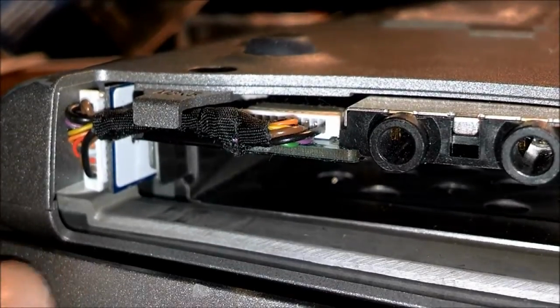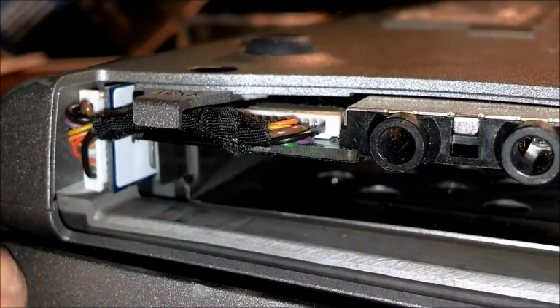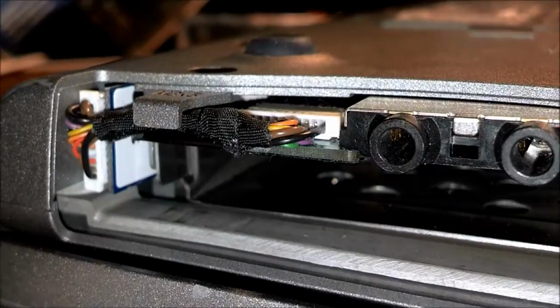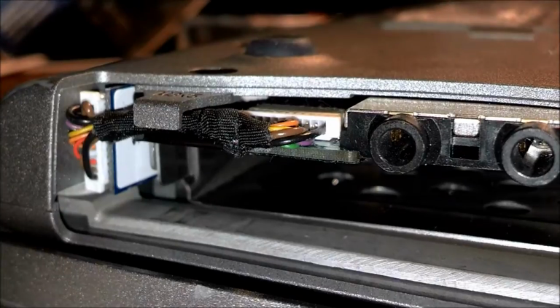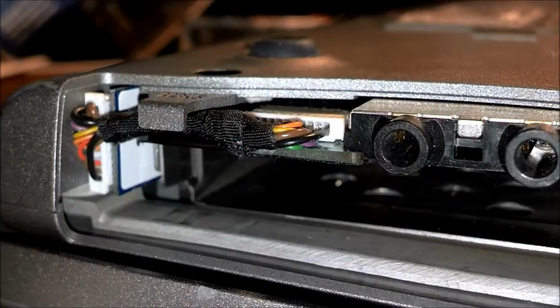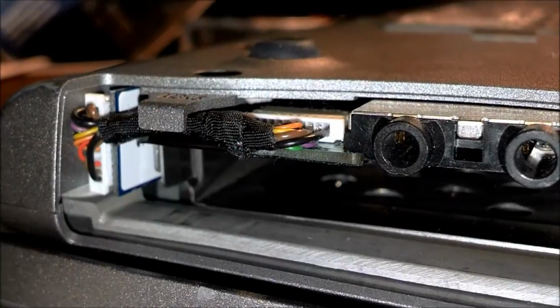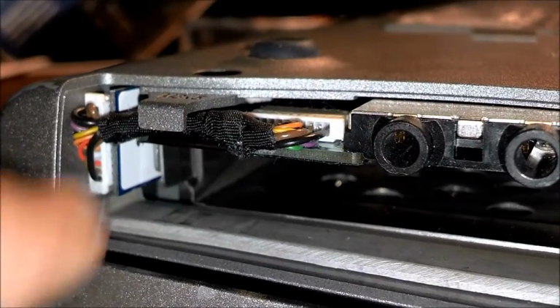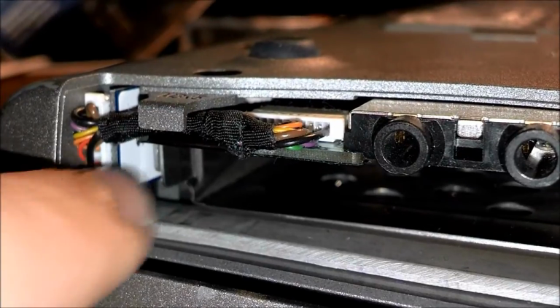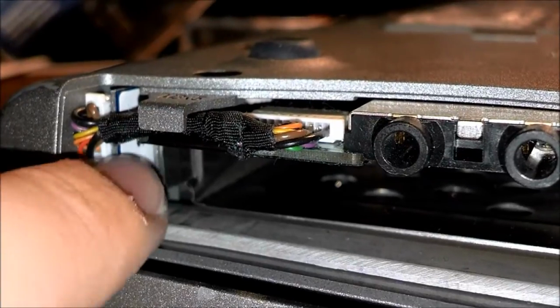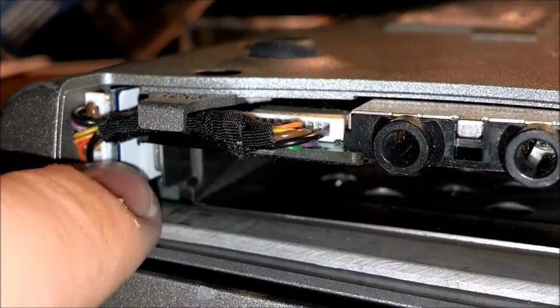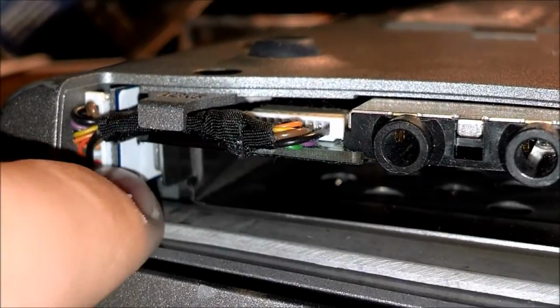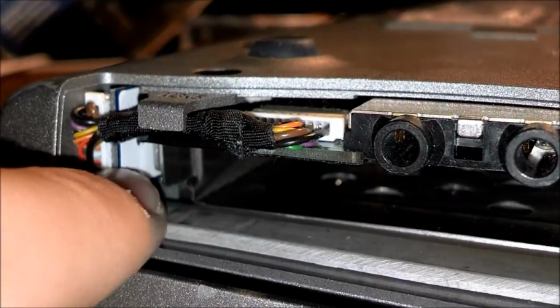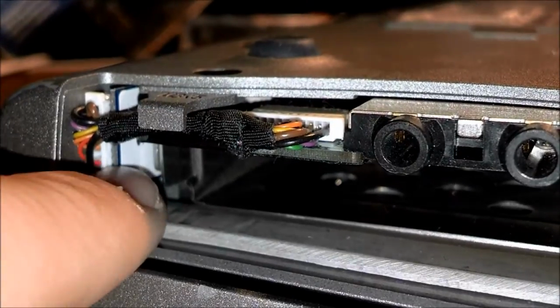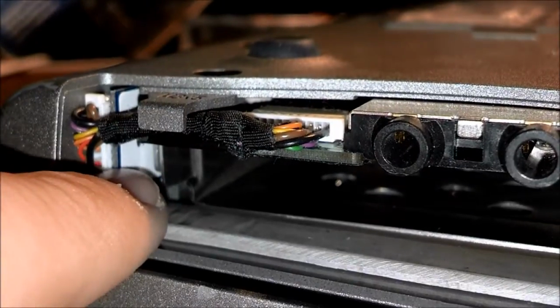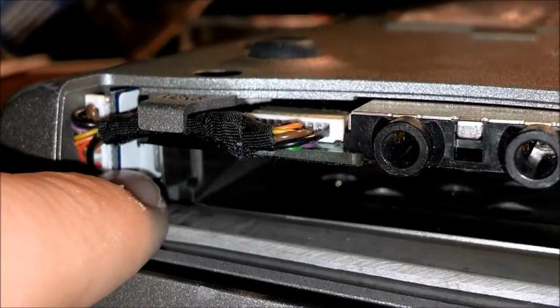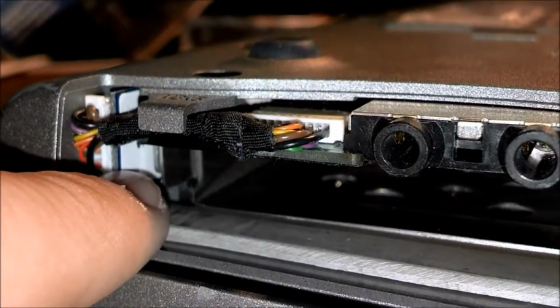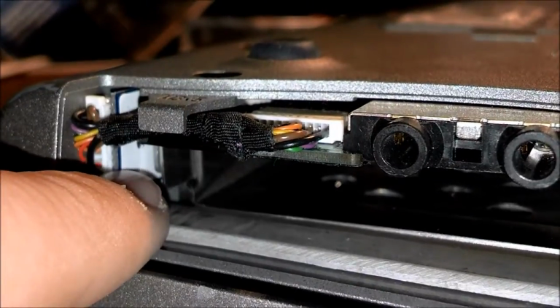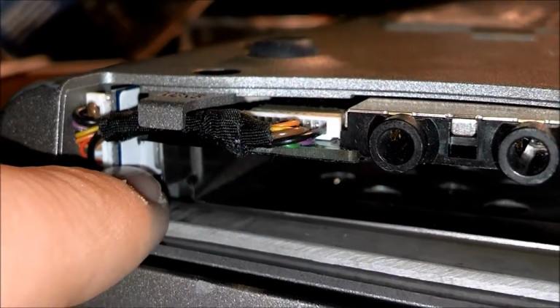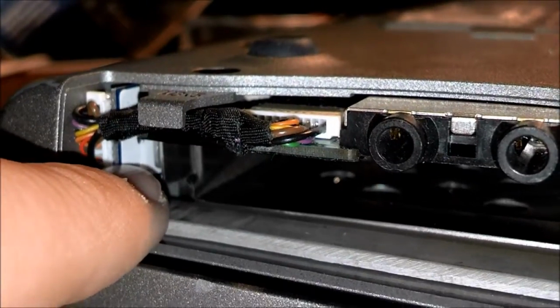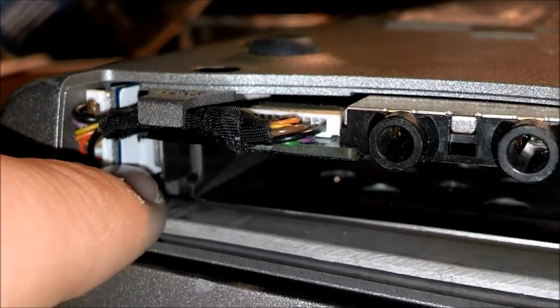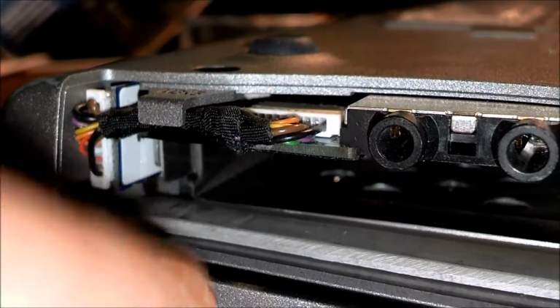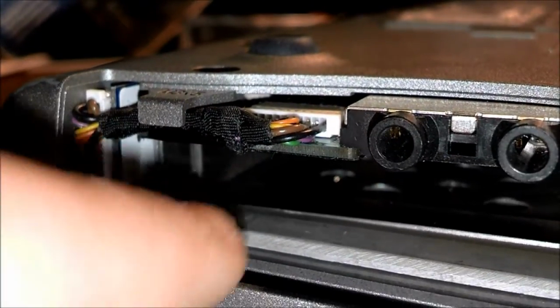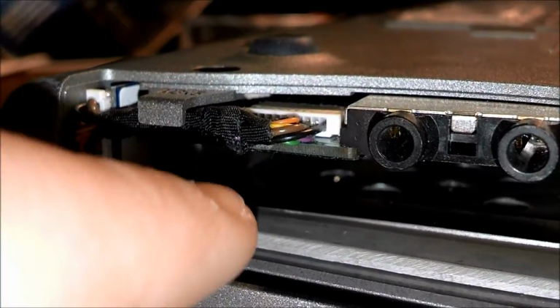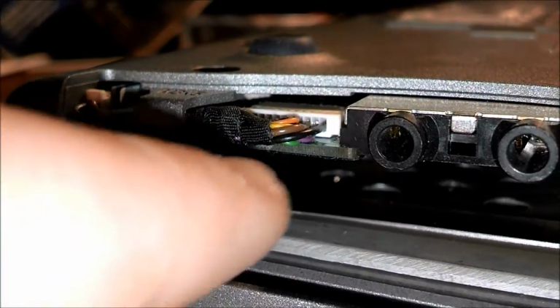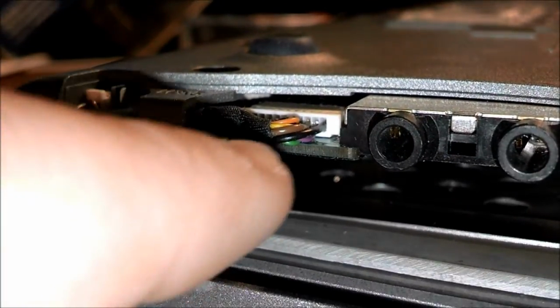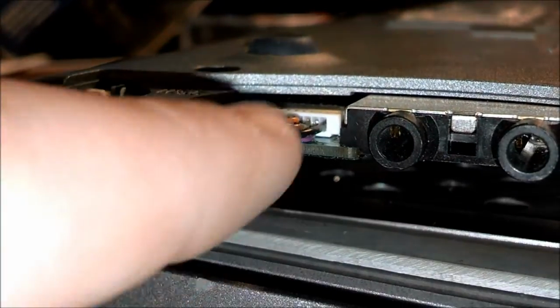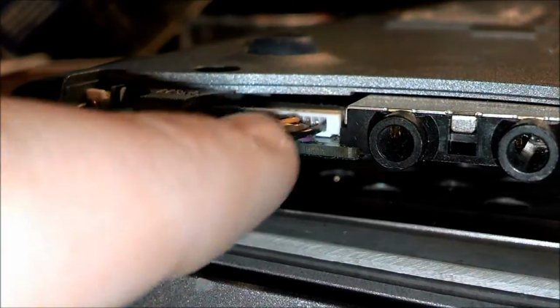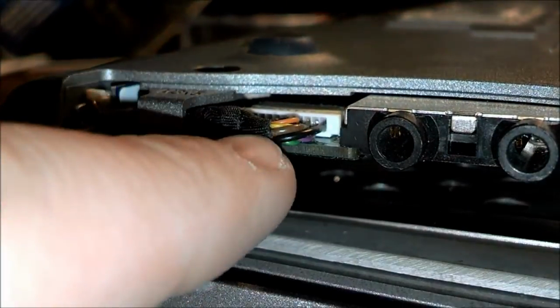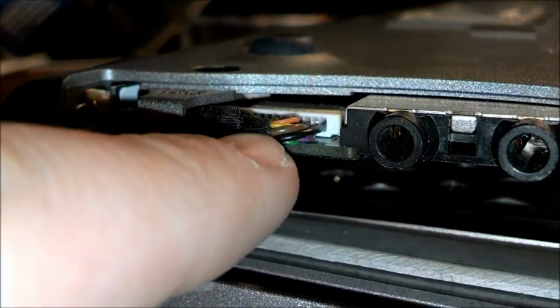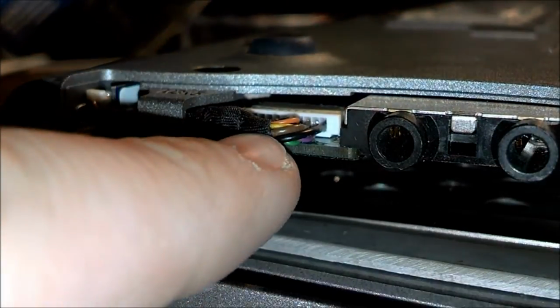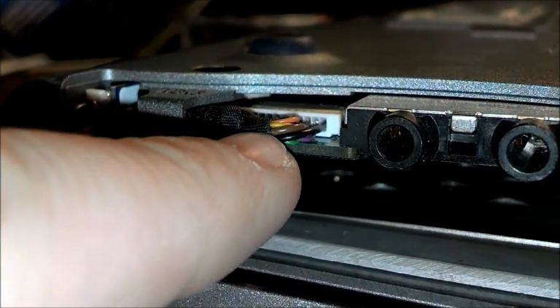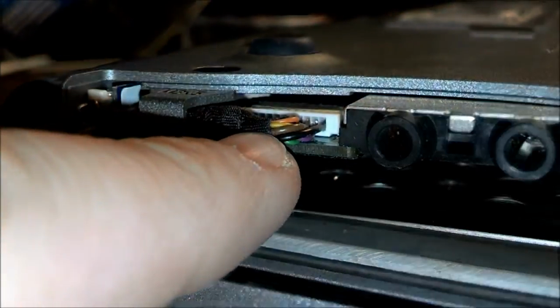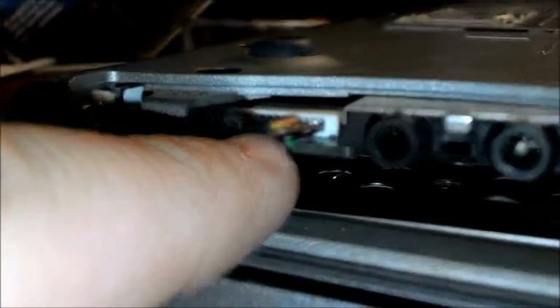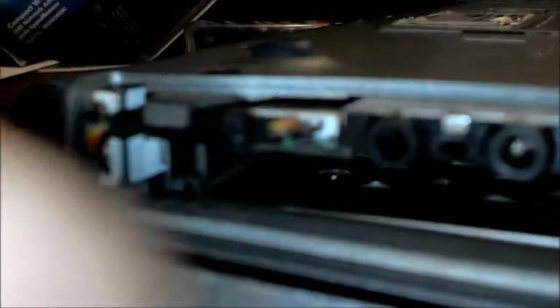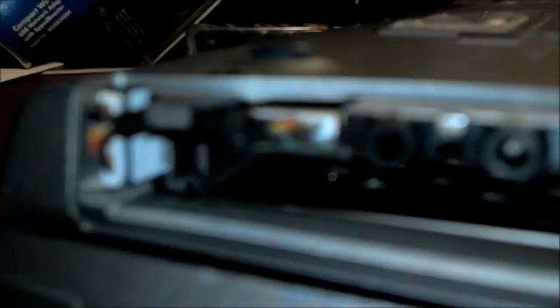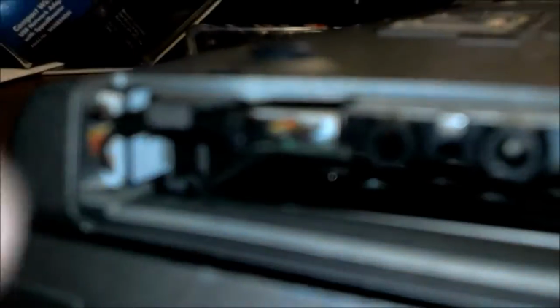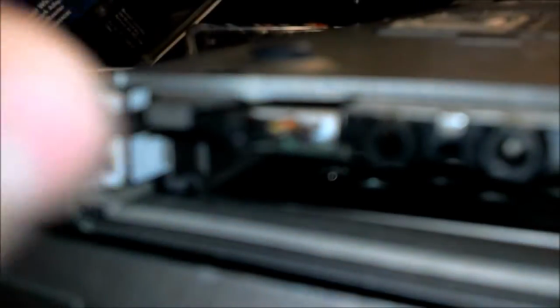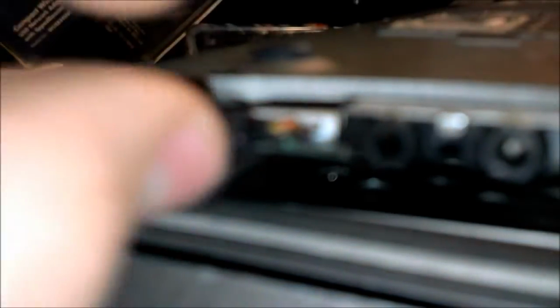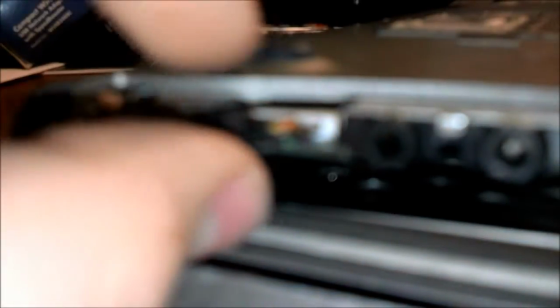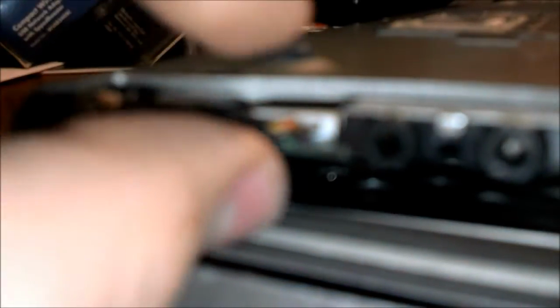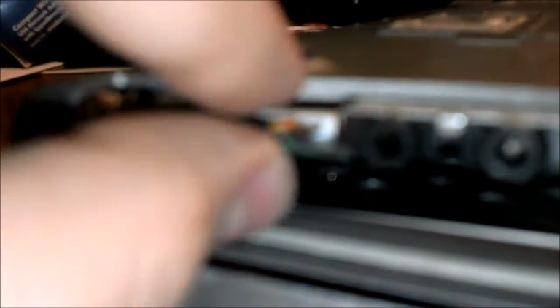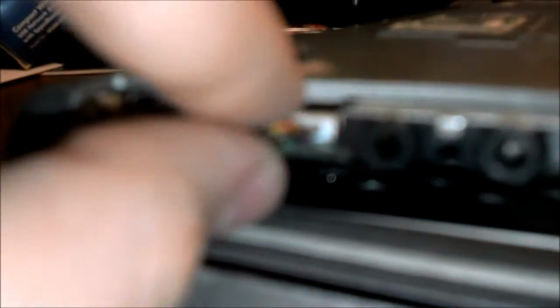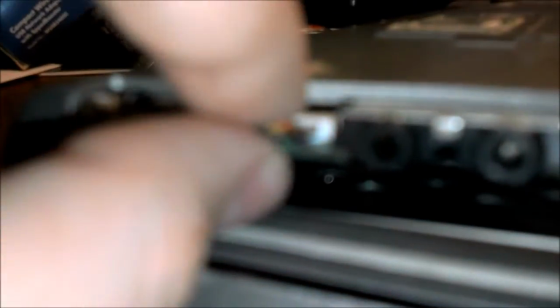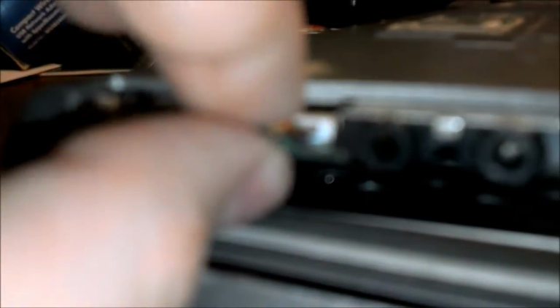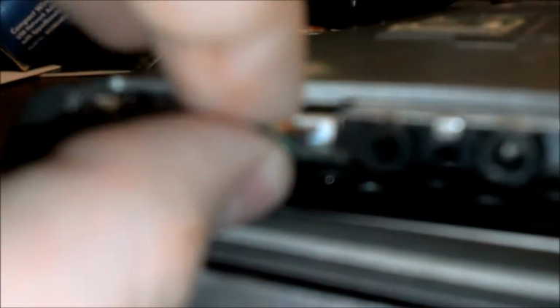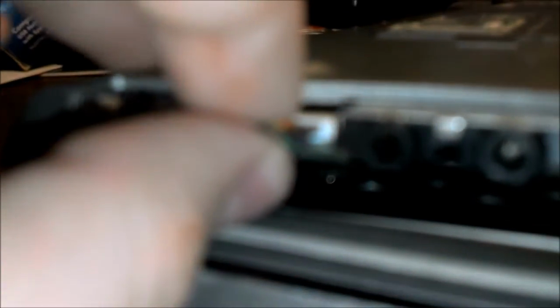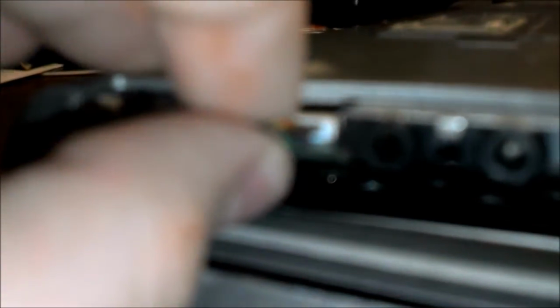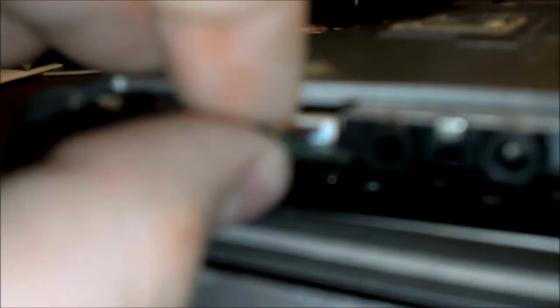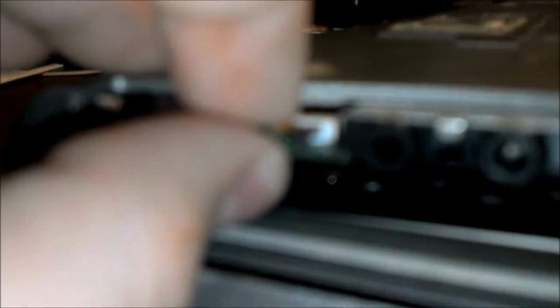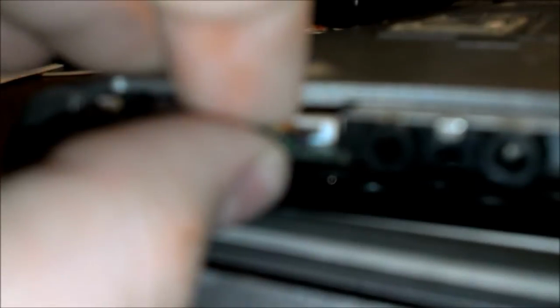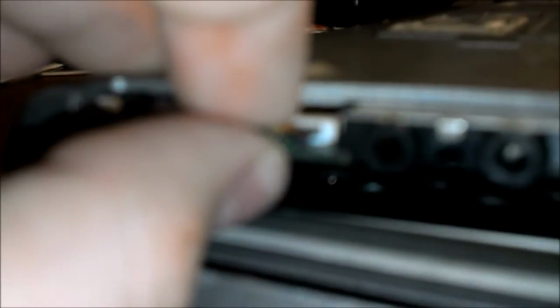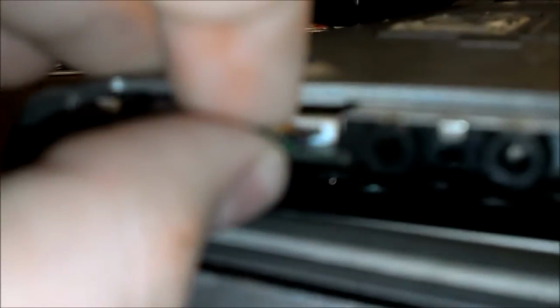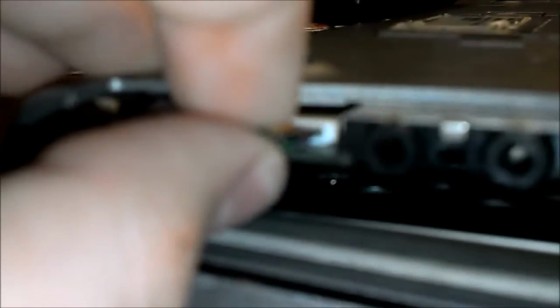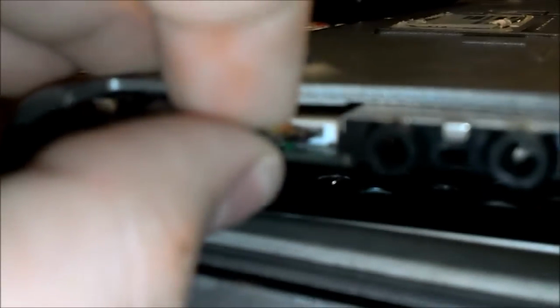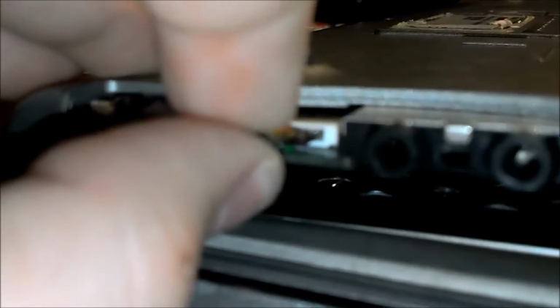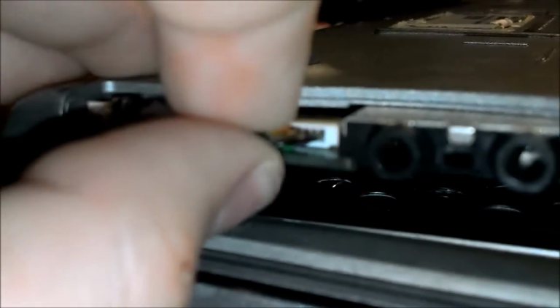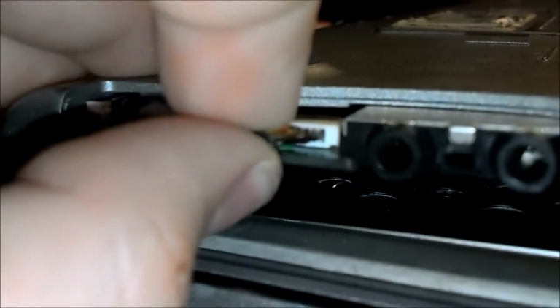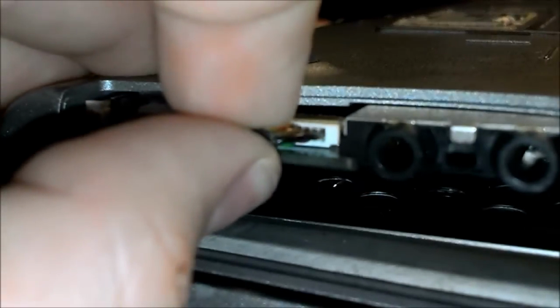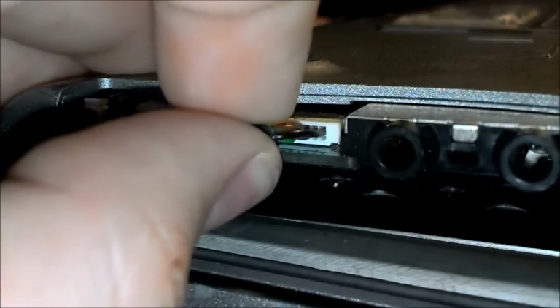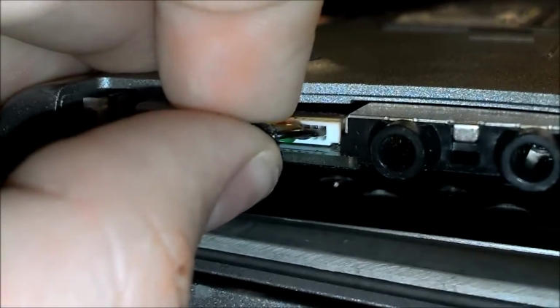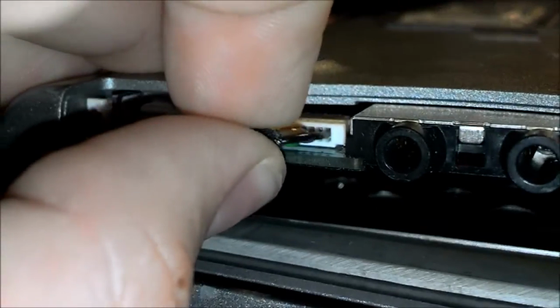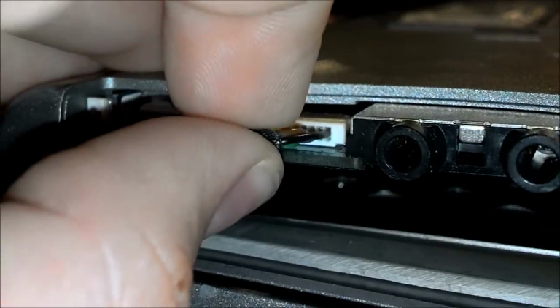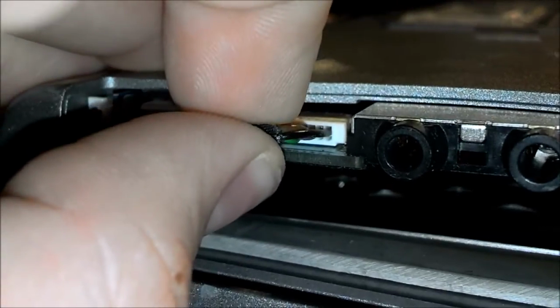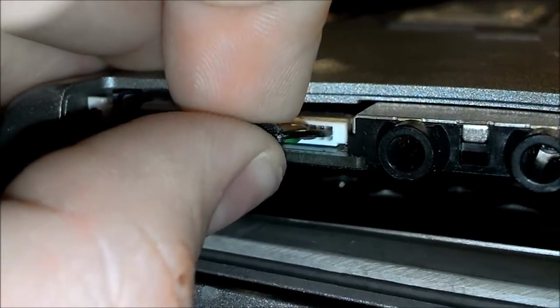If you don't have it in here, it'll probably just be hanging there, and it'll be connected here. All you've got to do is pull this out.